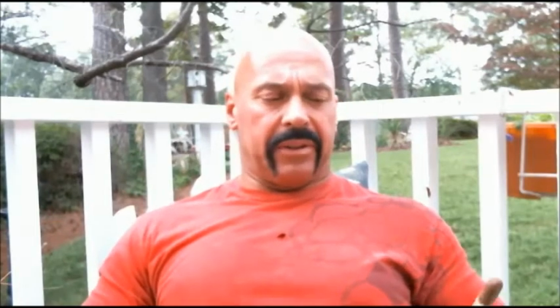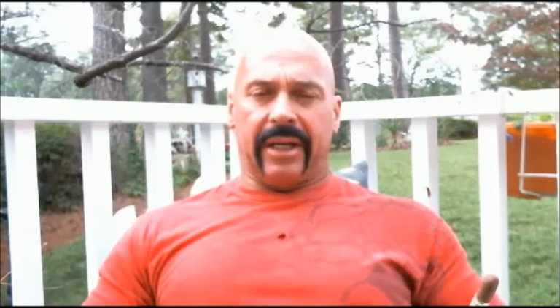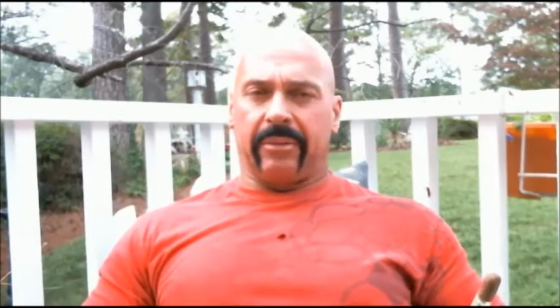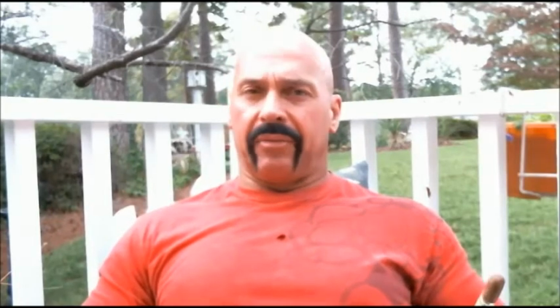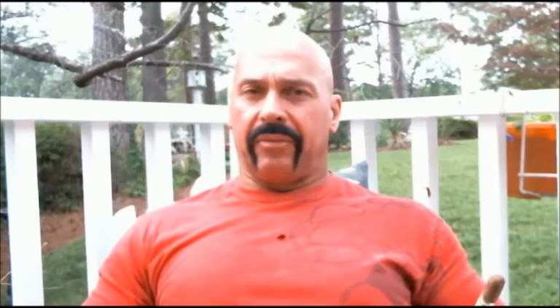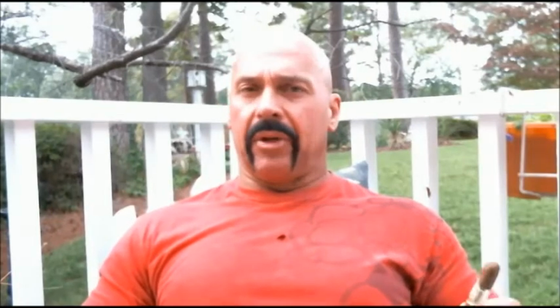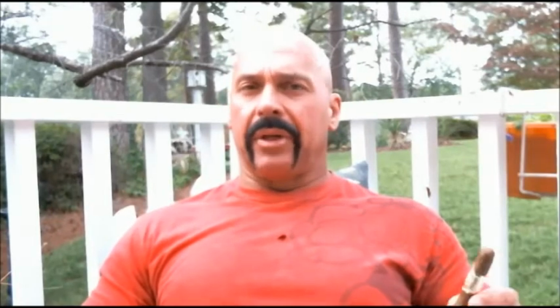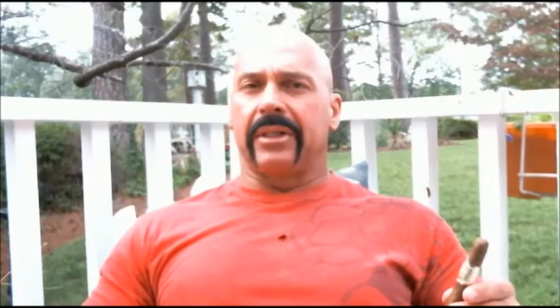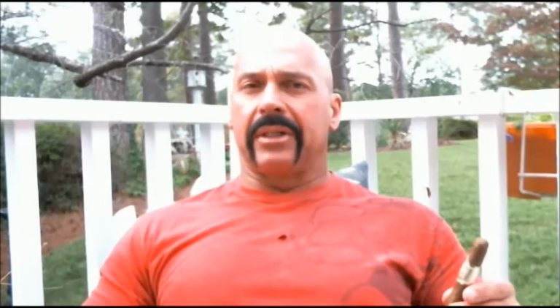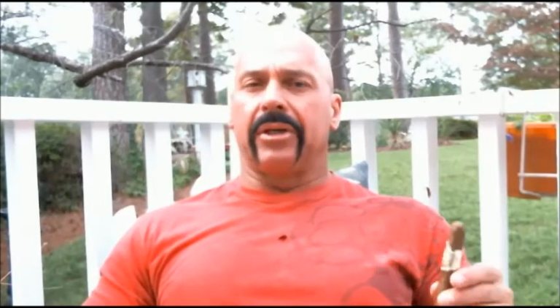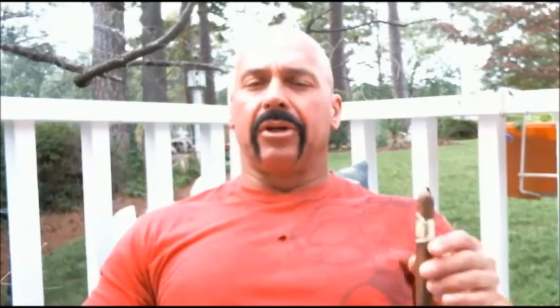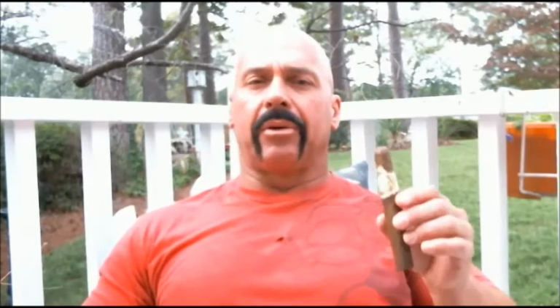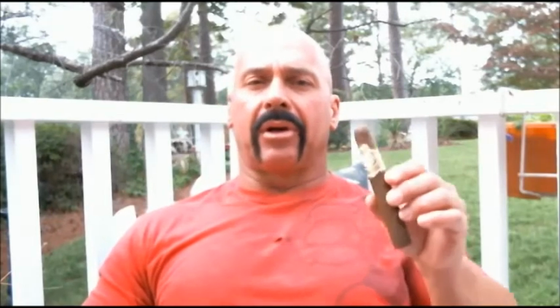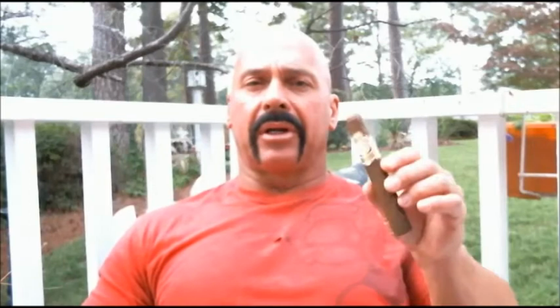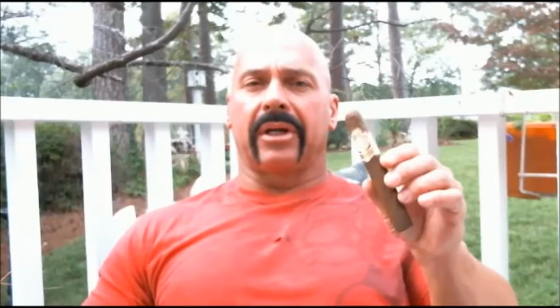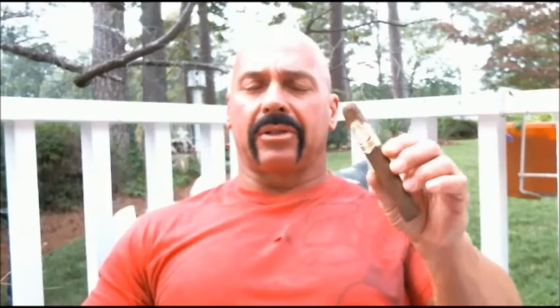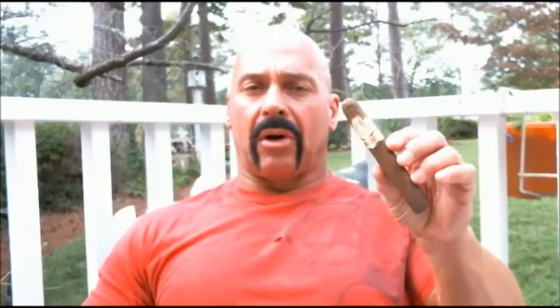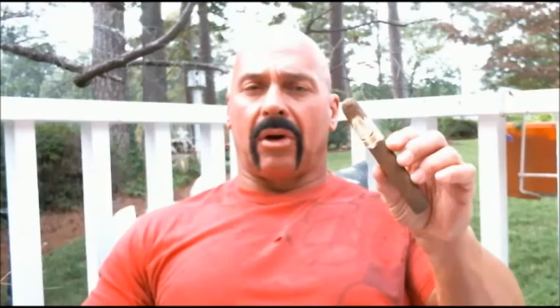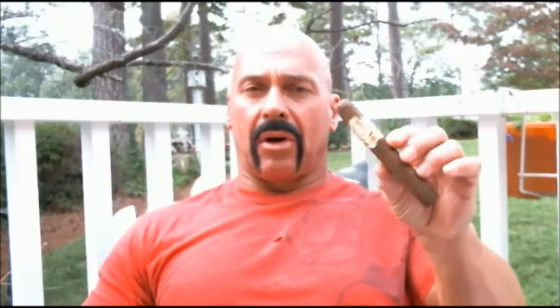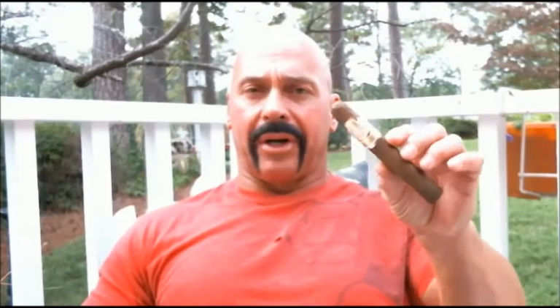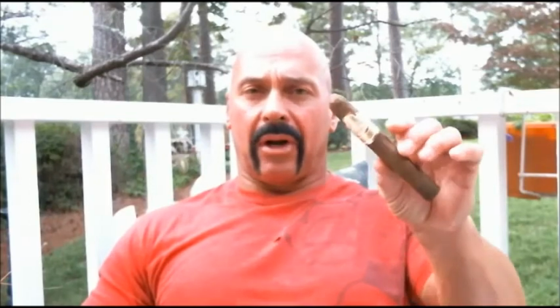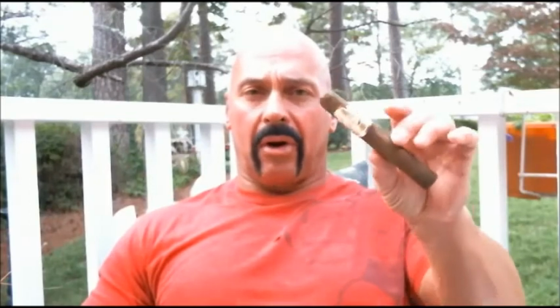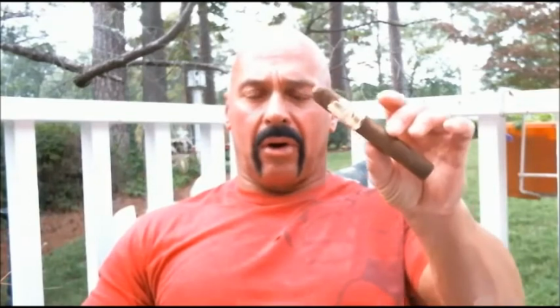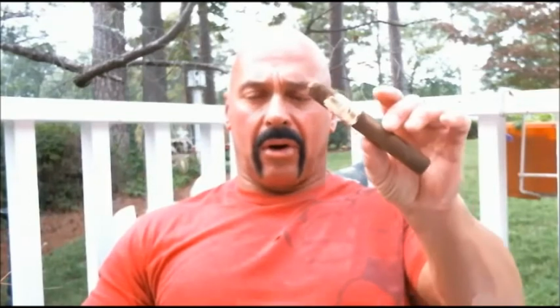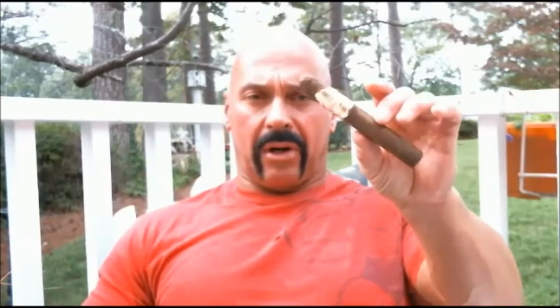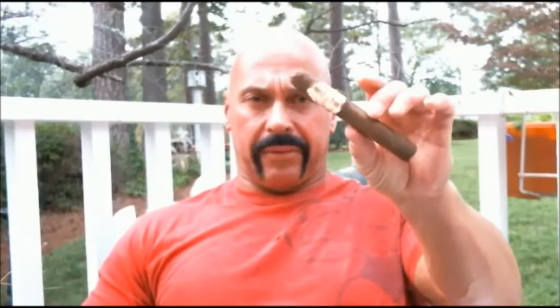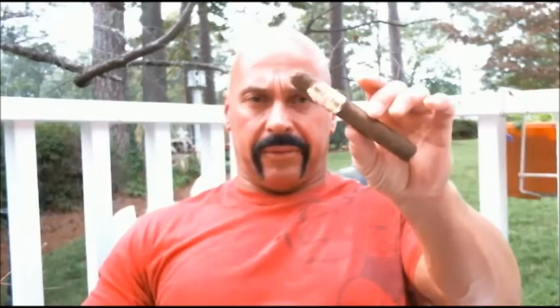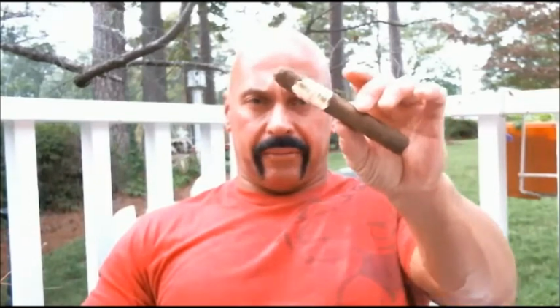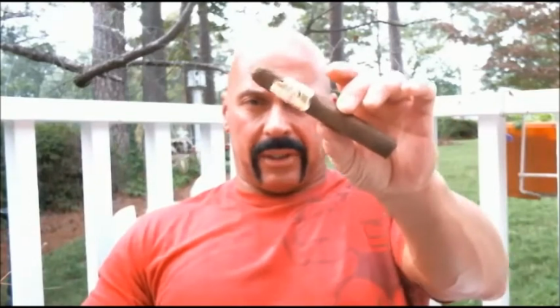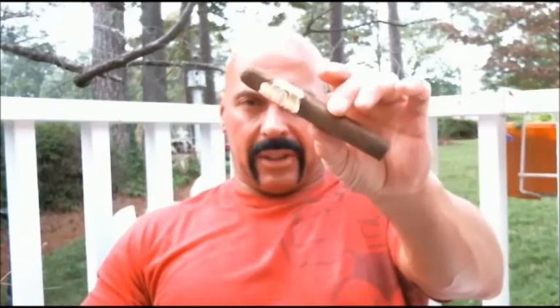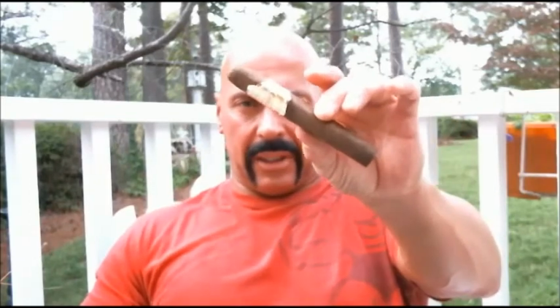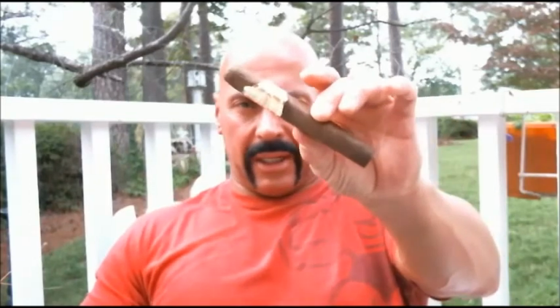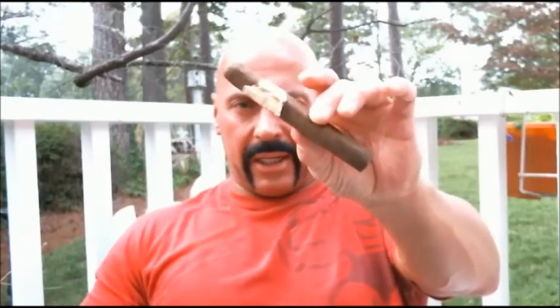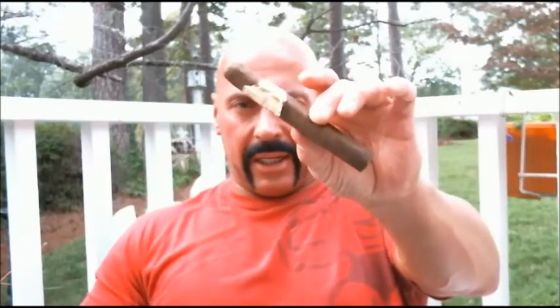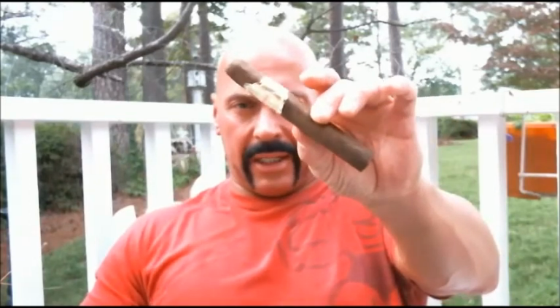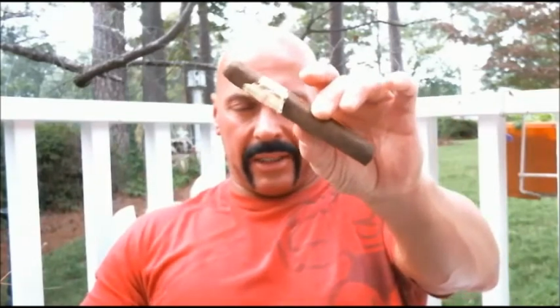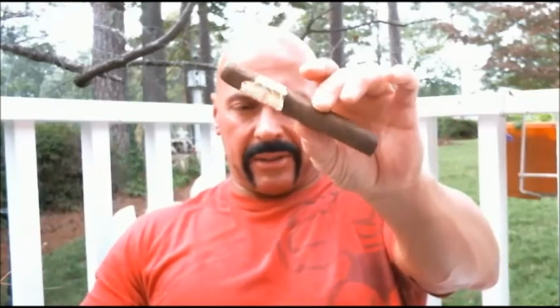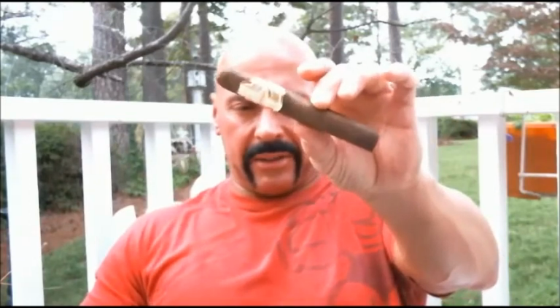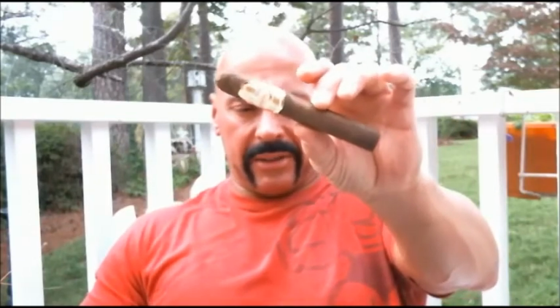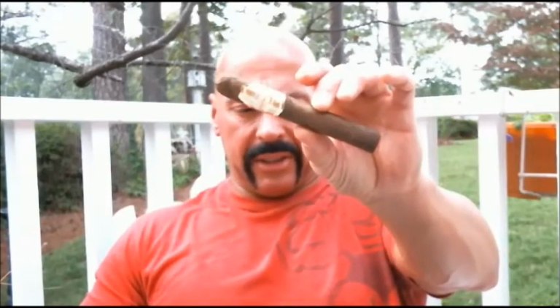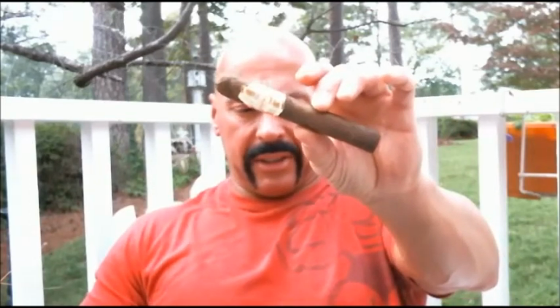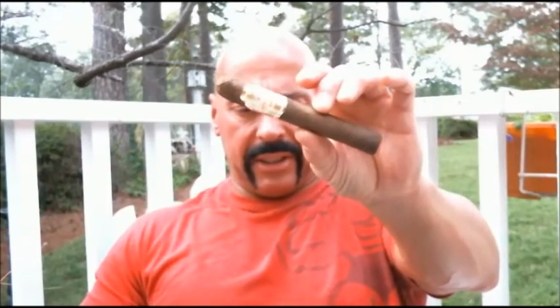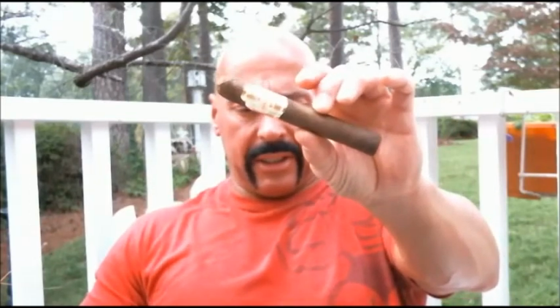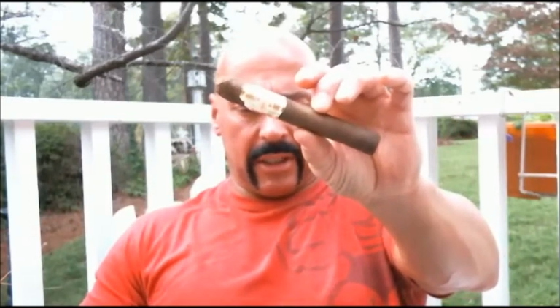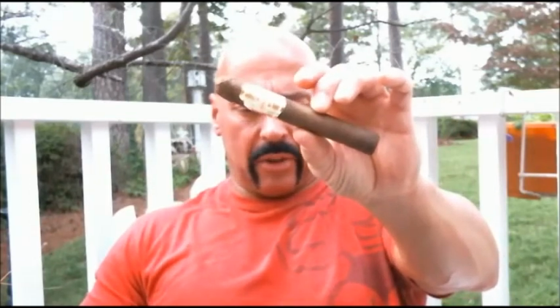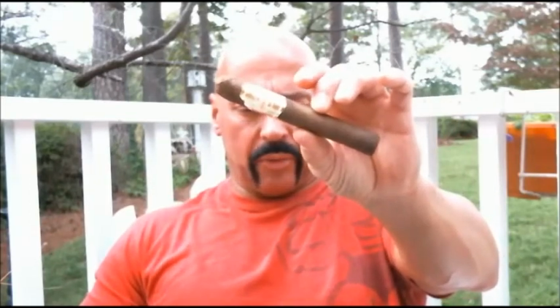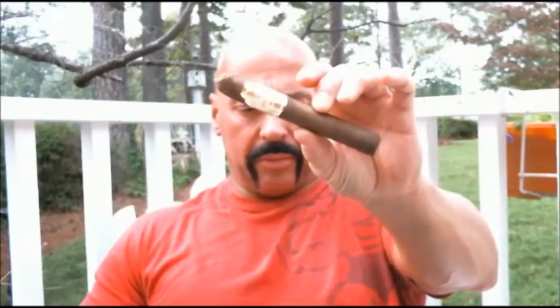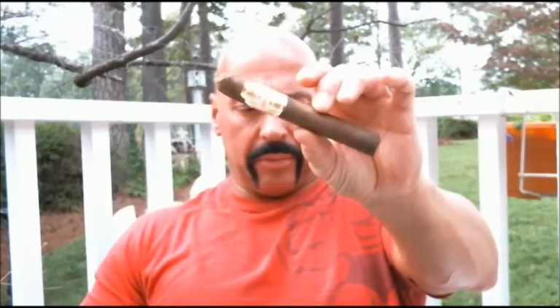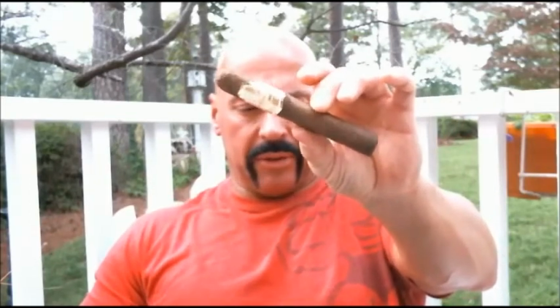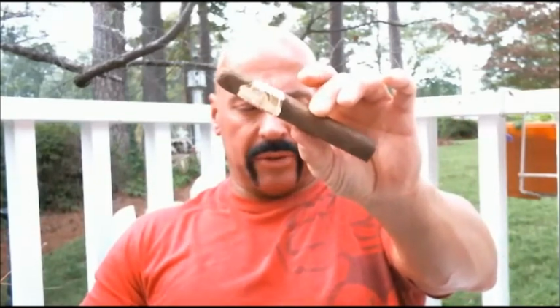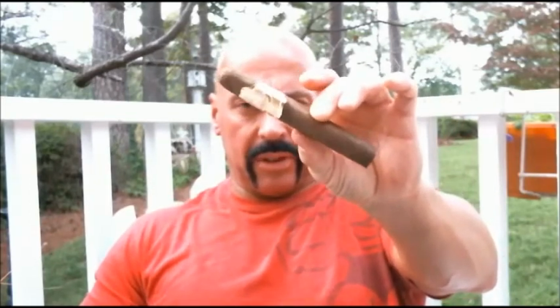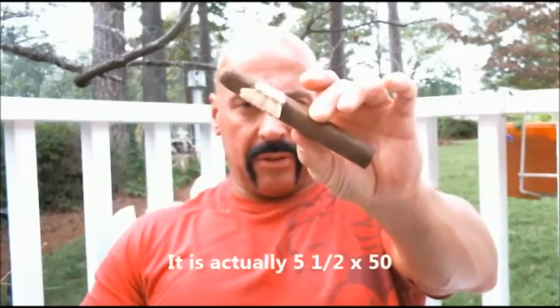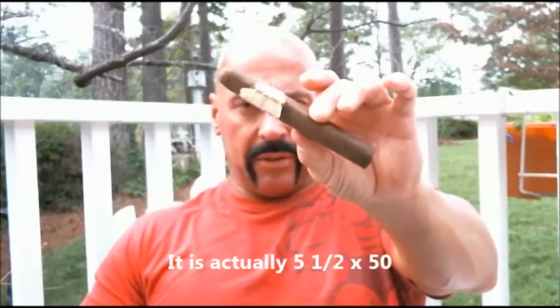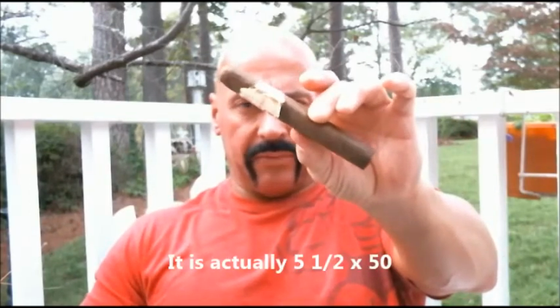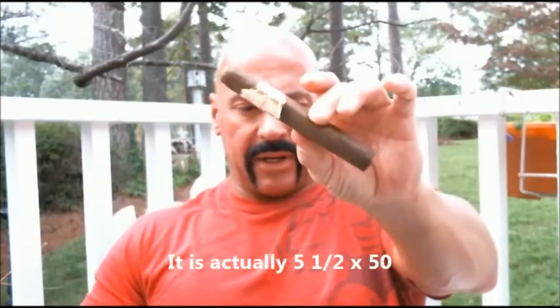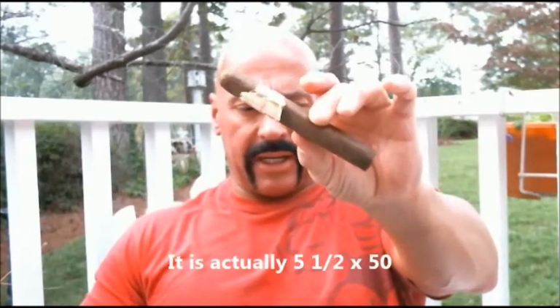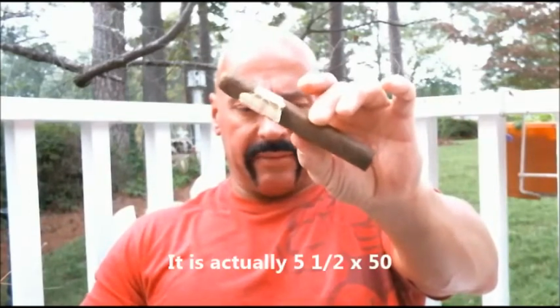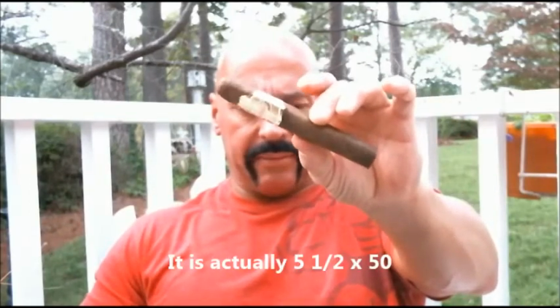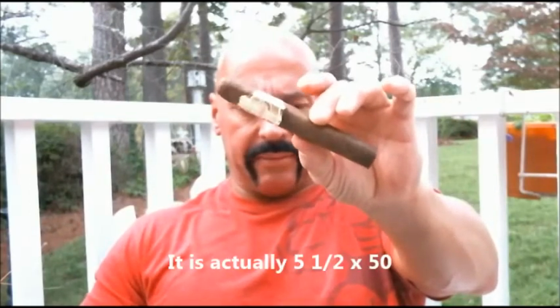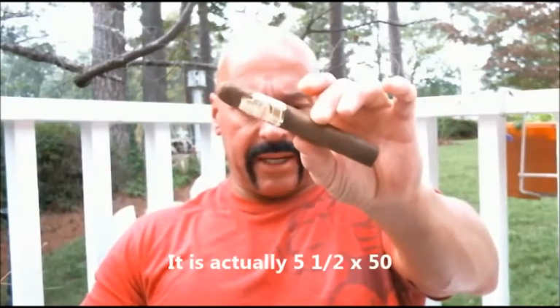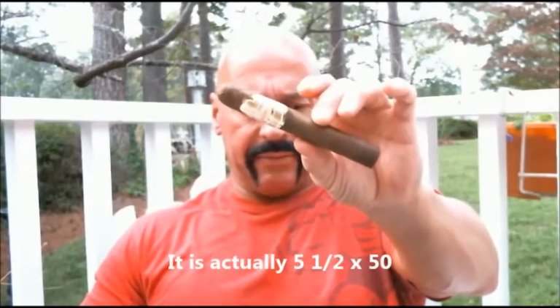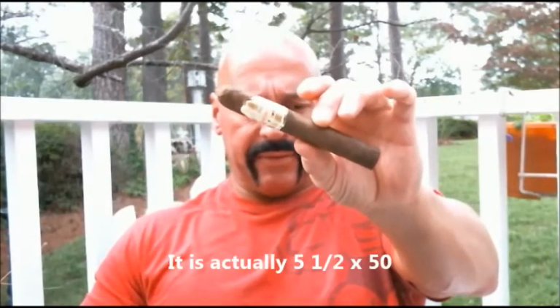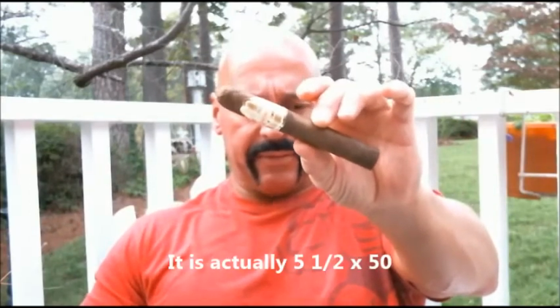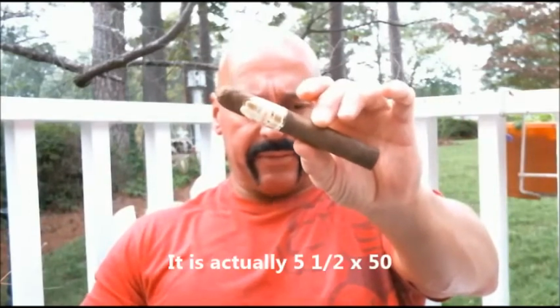Today I'm reviewing the new Partagas R&R, and this is the Robusto 5x50.